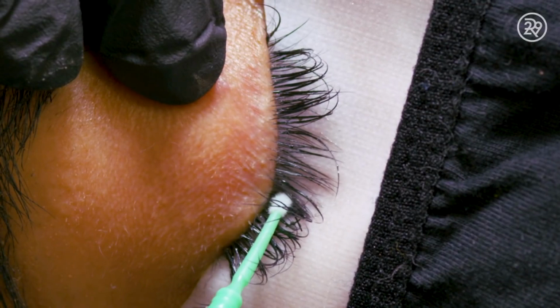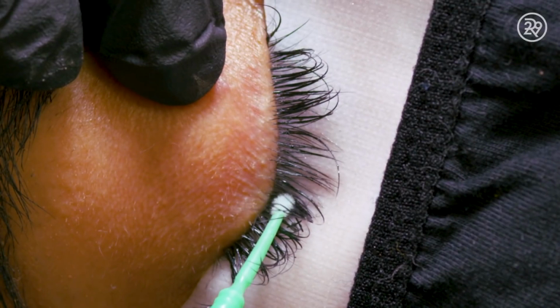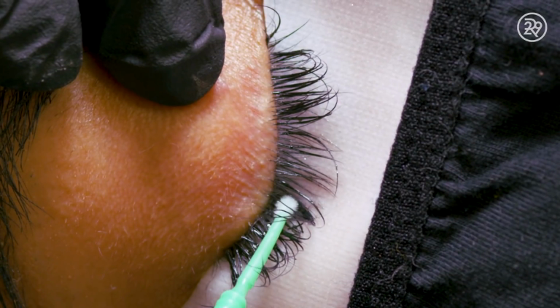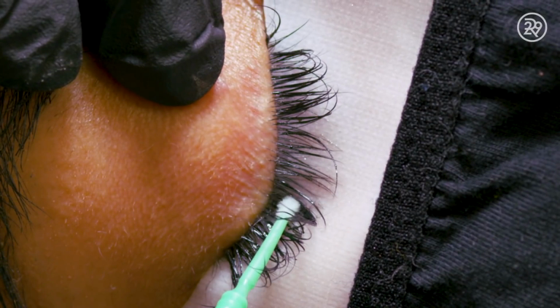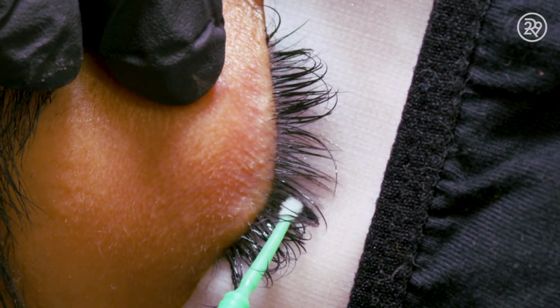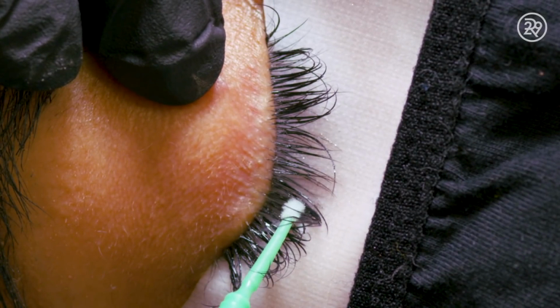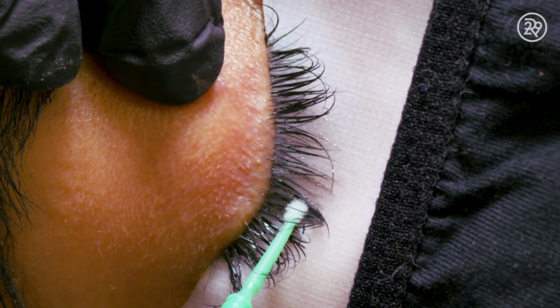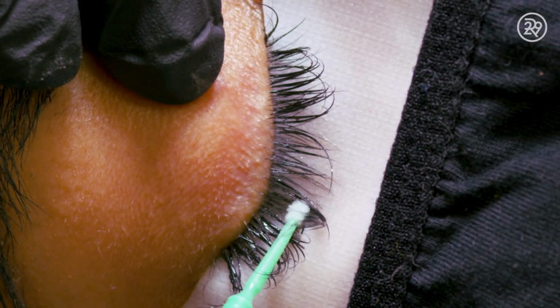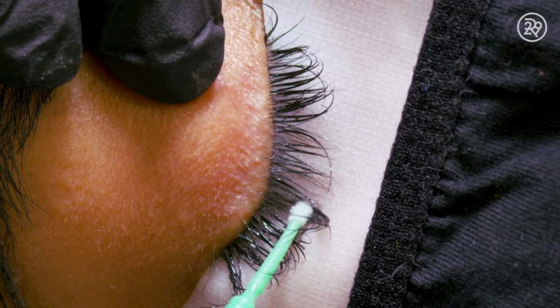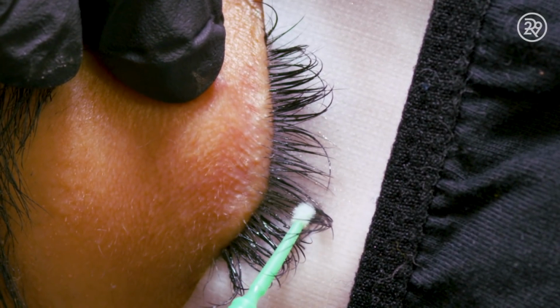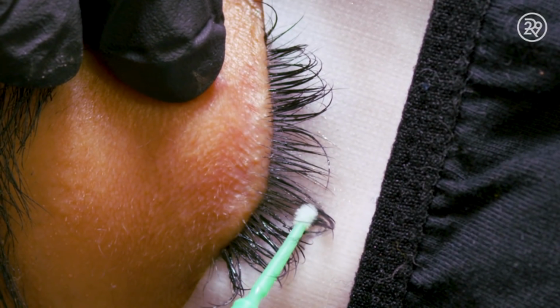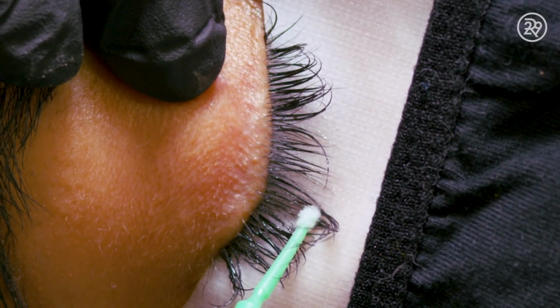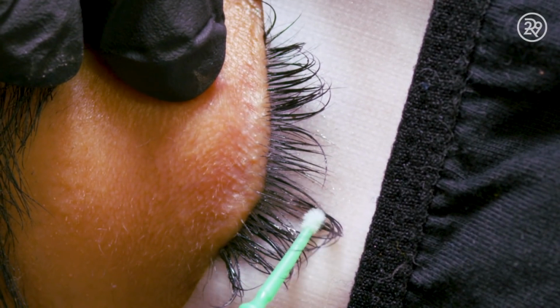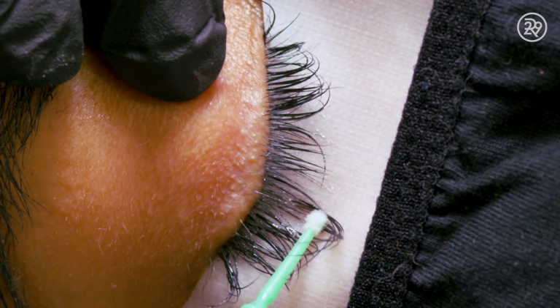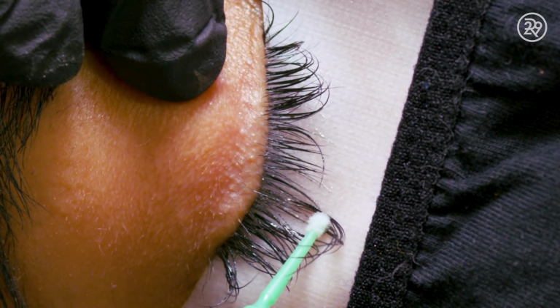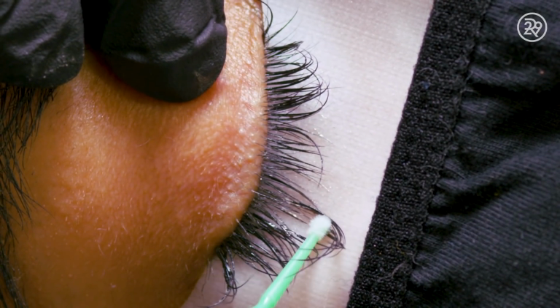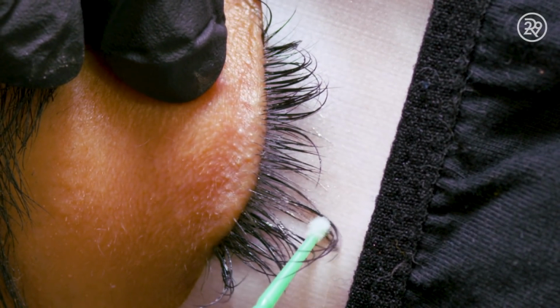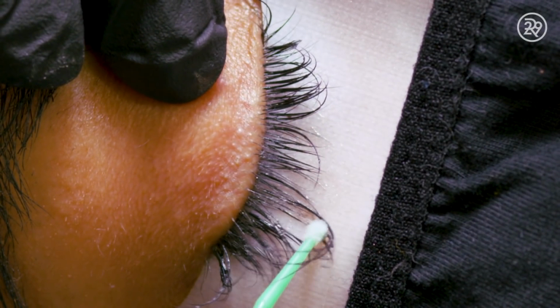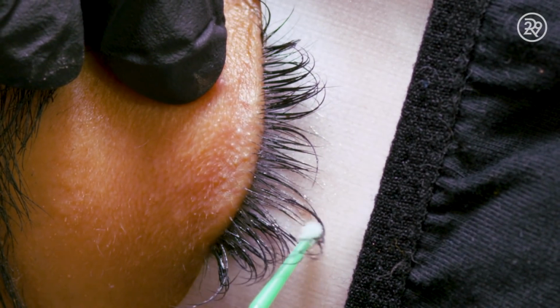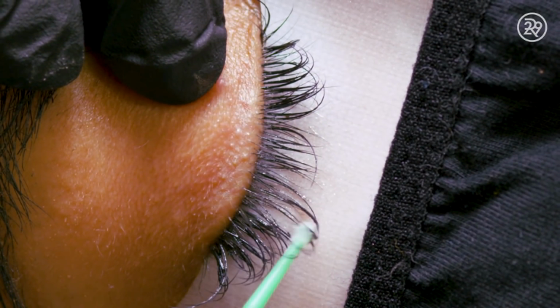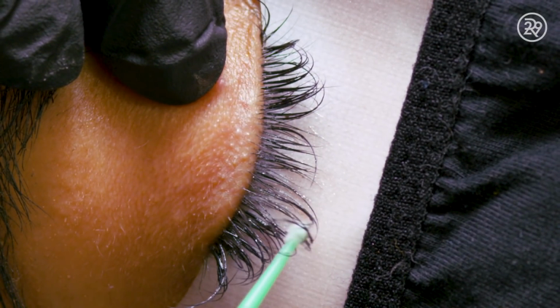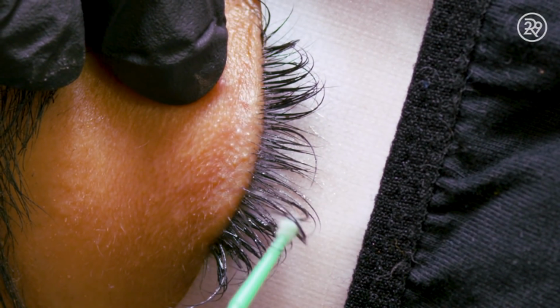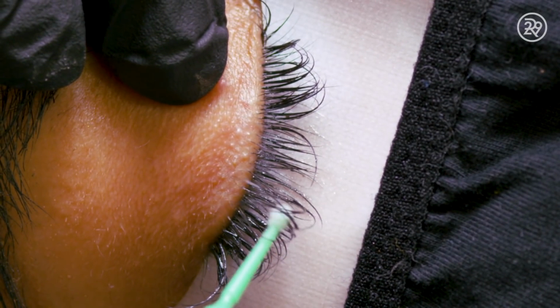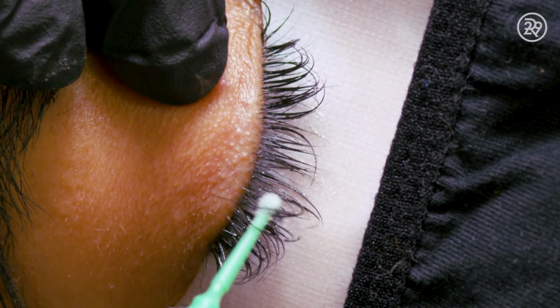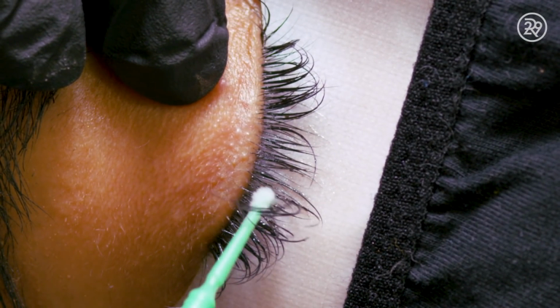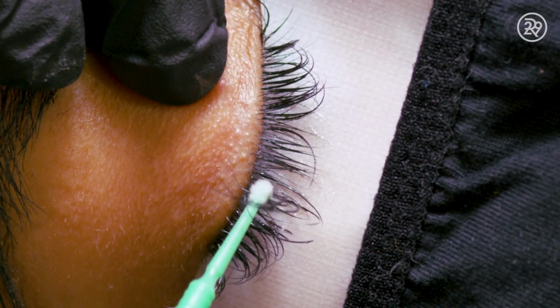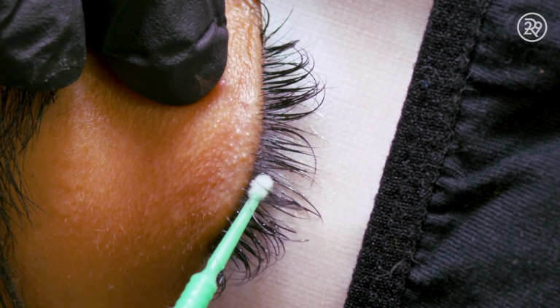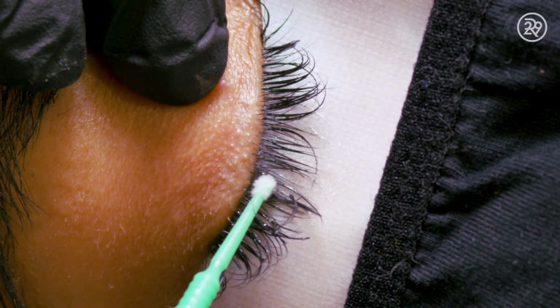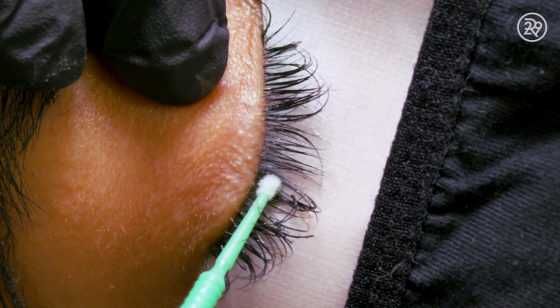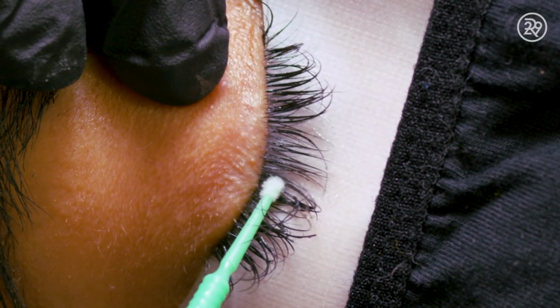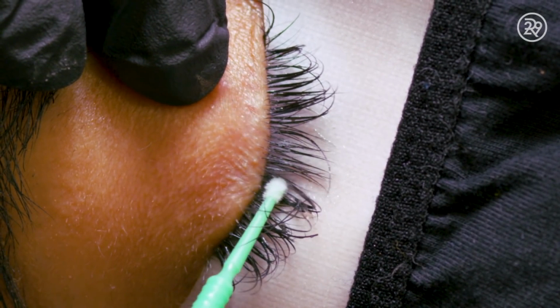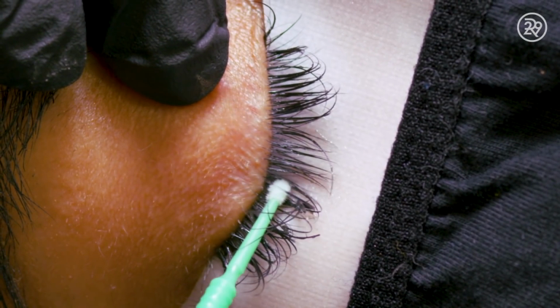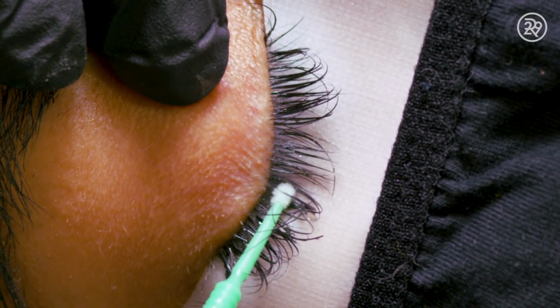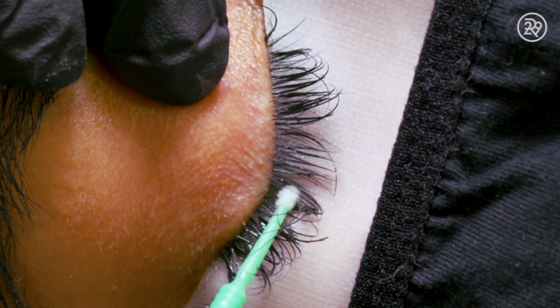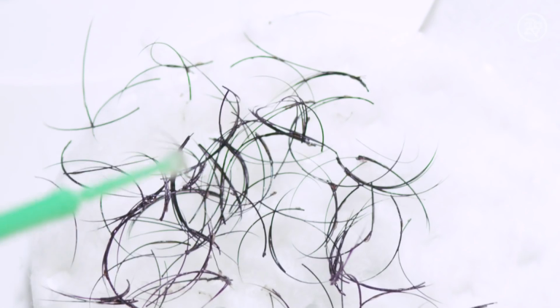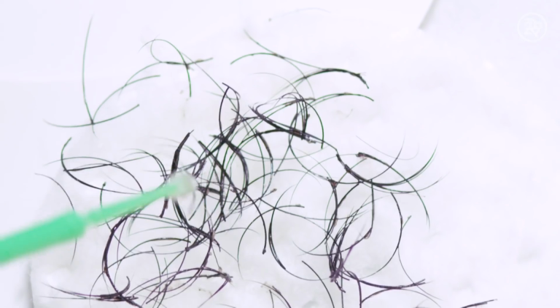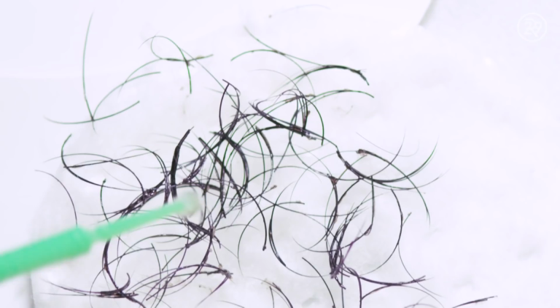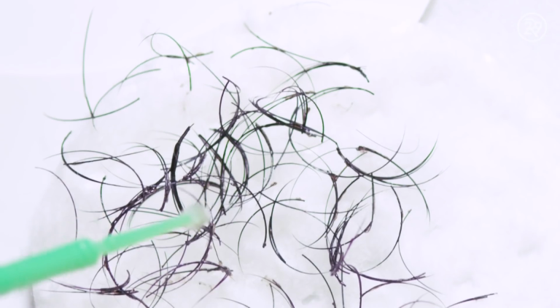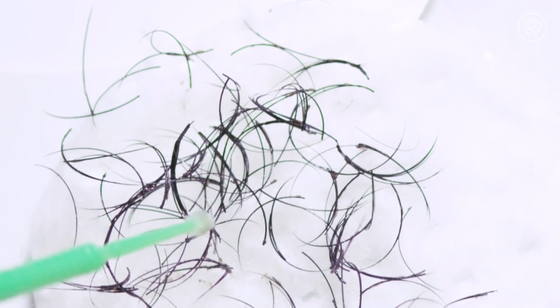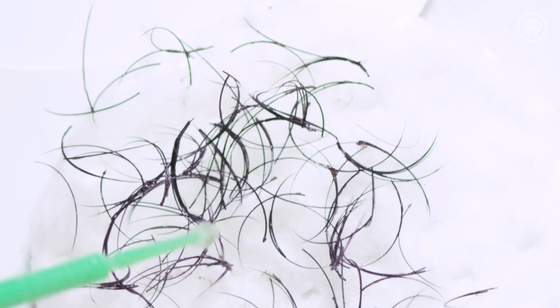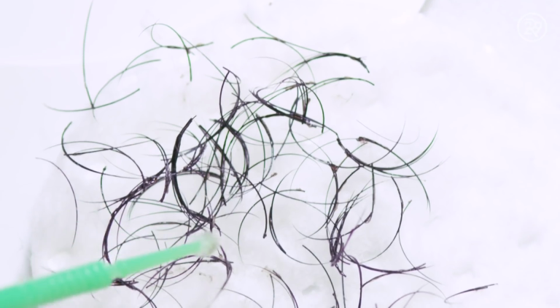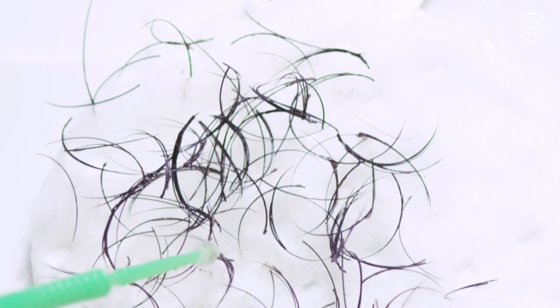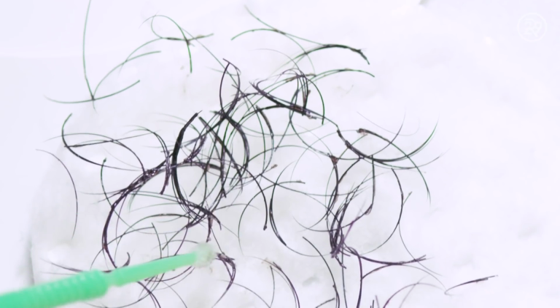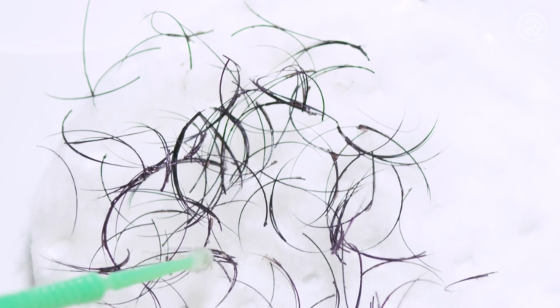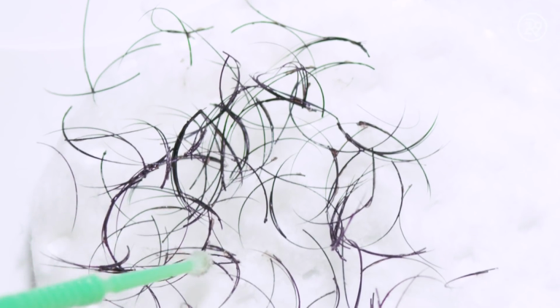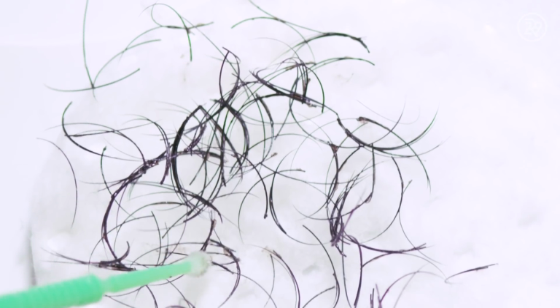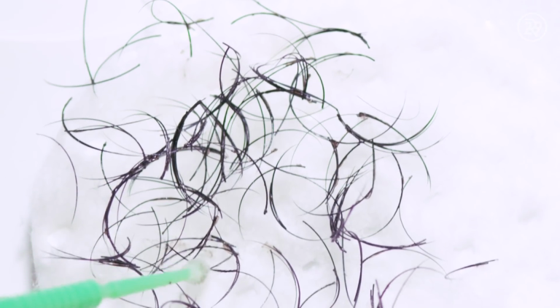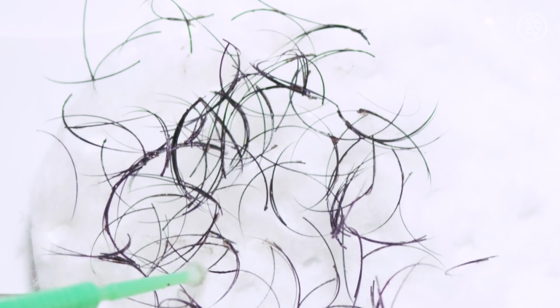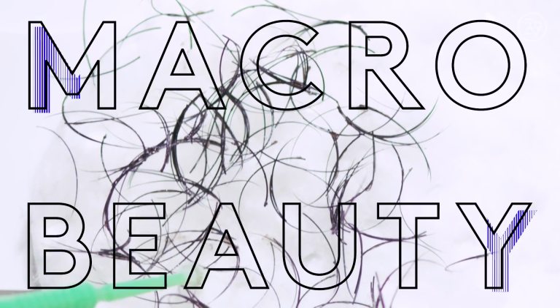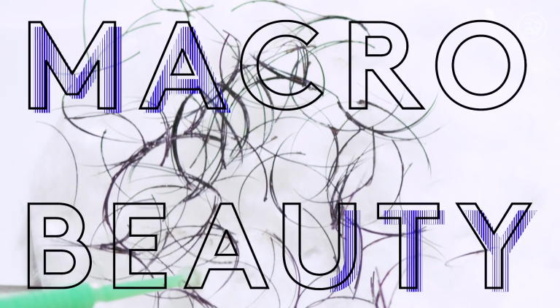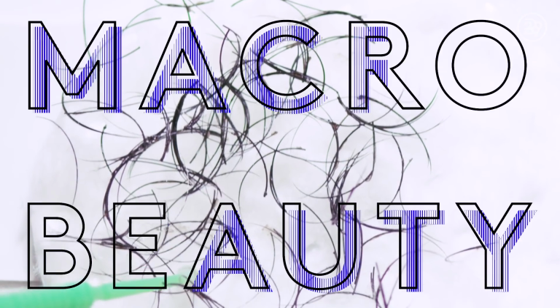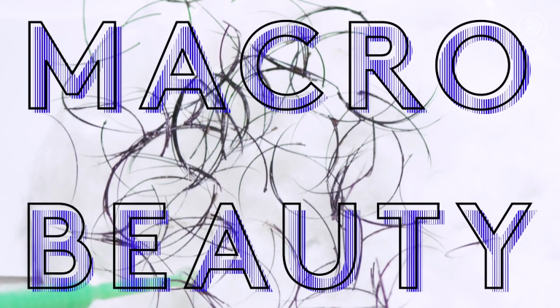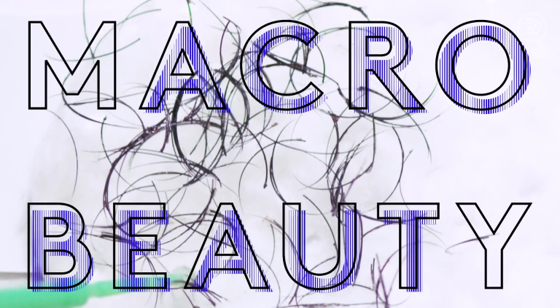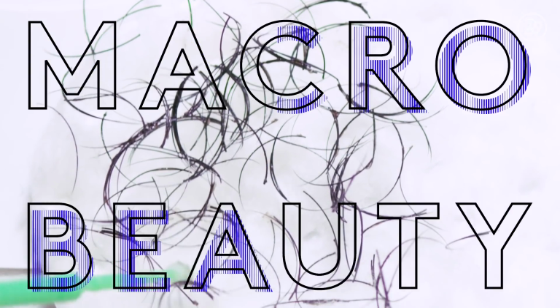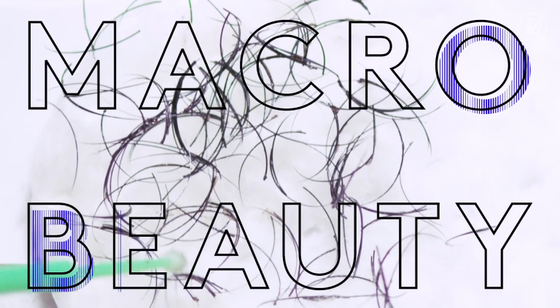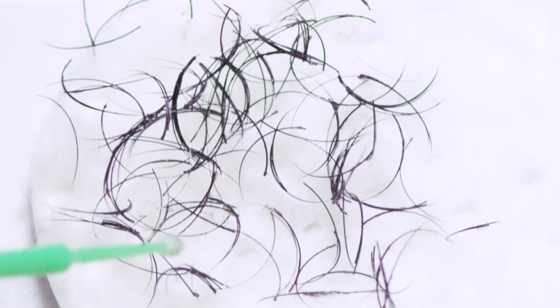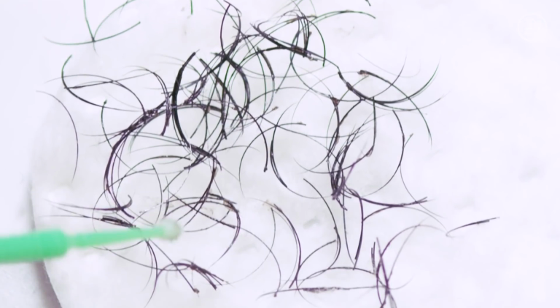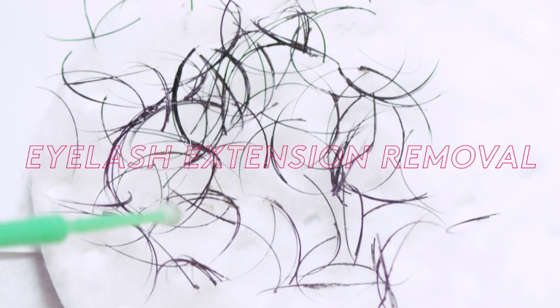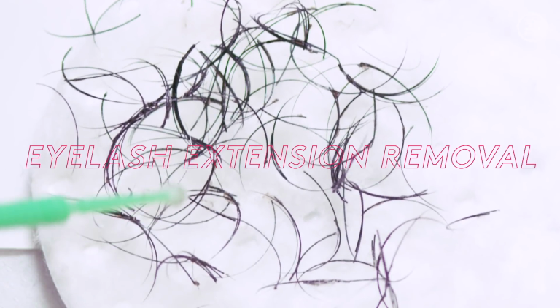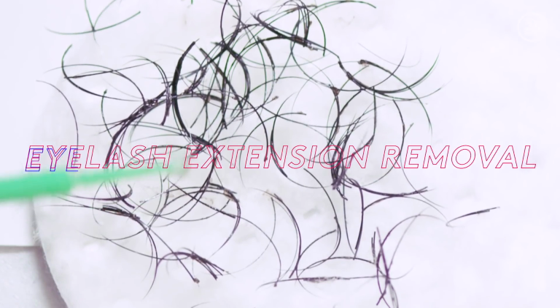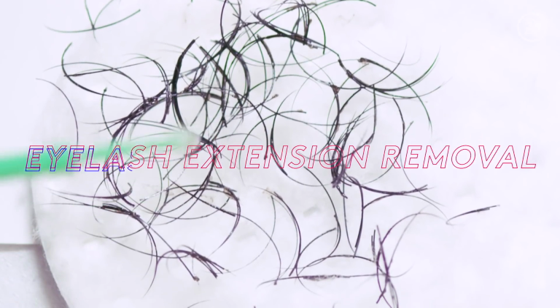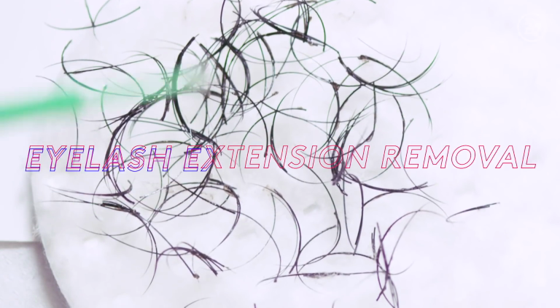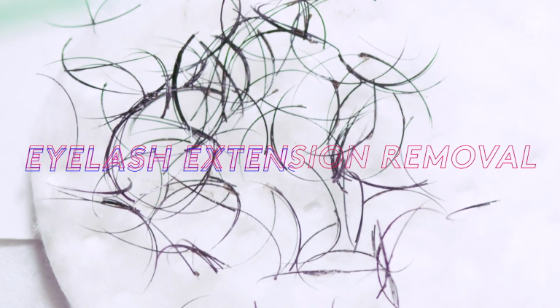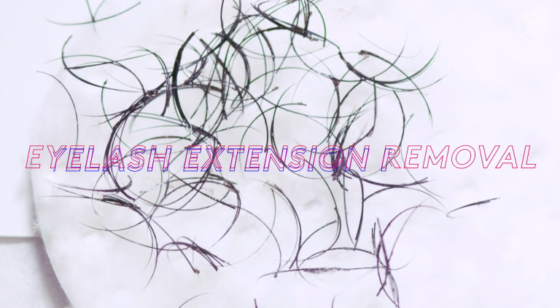Coming in to have your eyelash extensions removed is very affordable. It's $25 and a 20-minute nap.